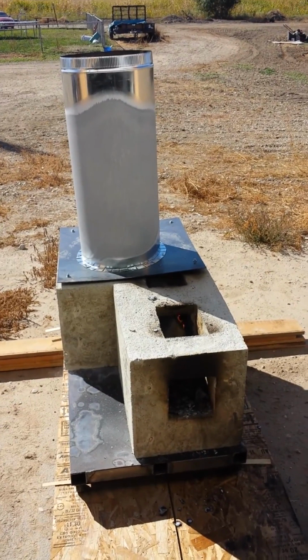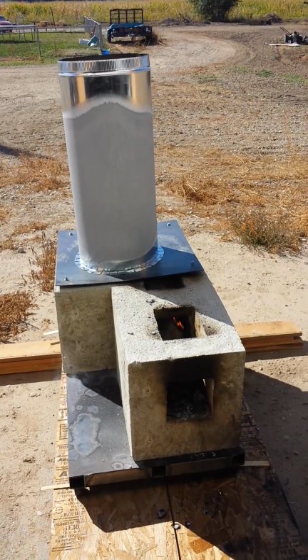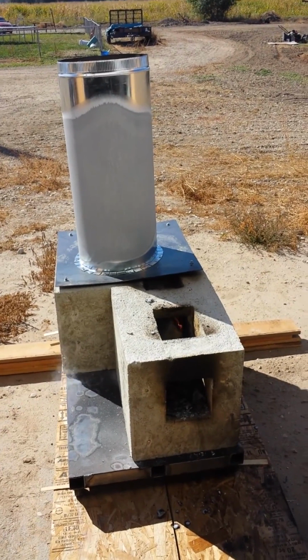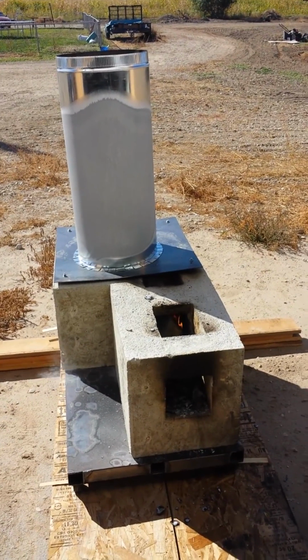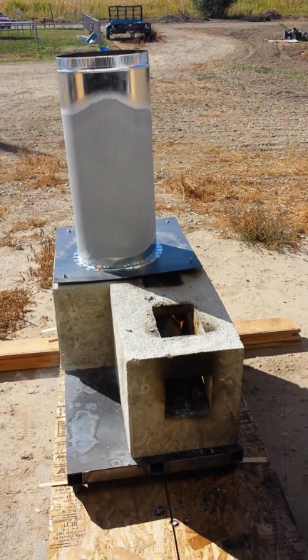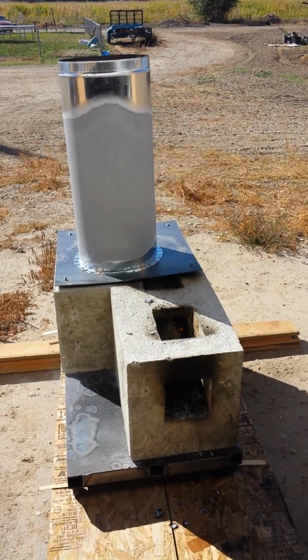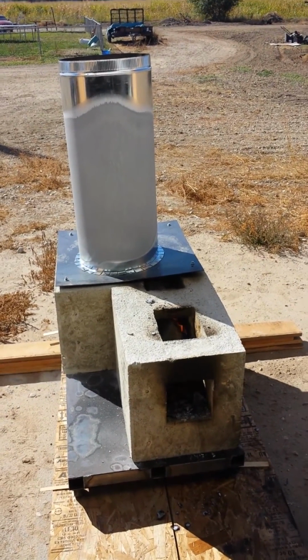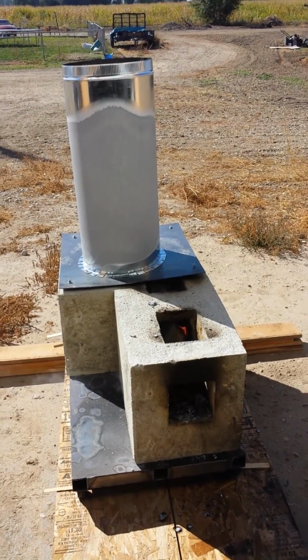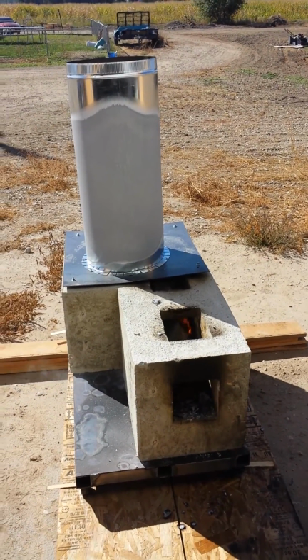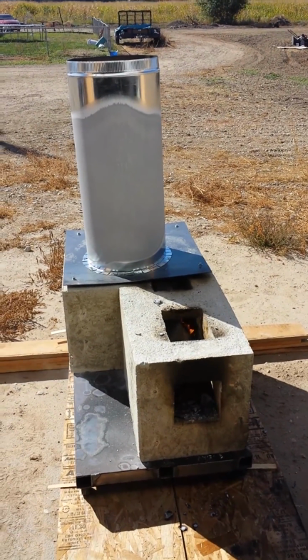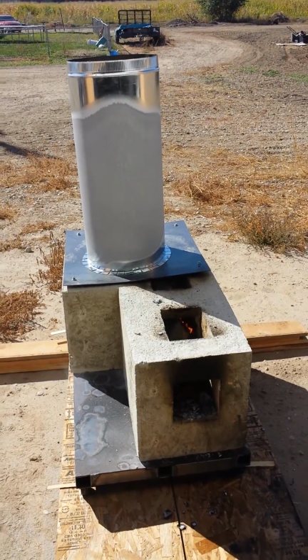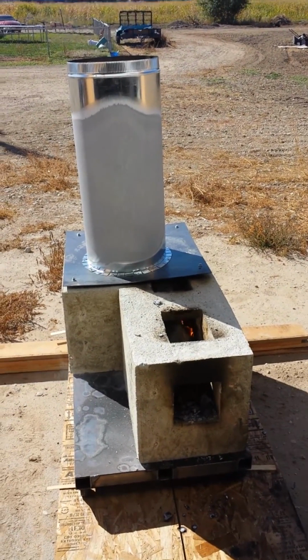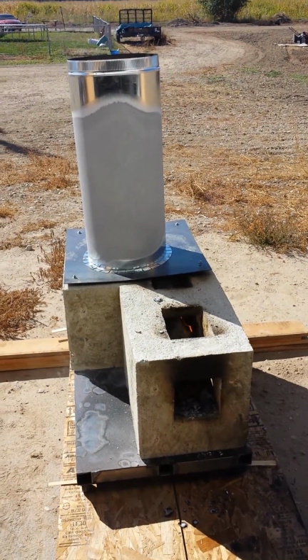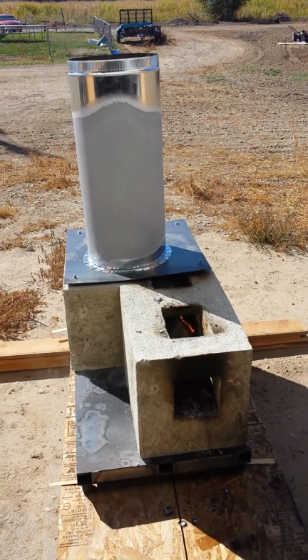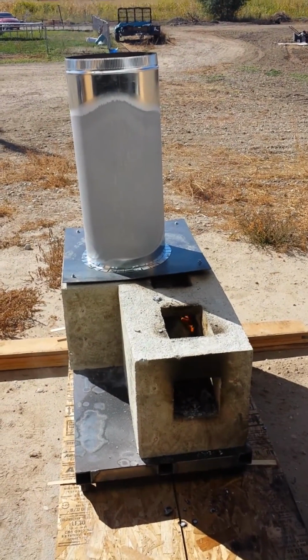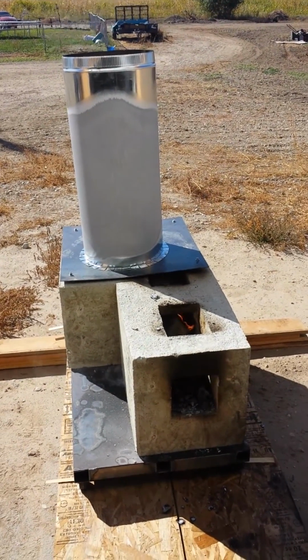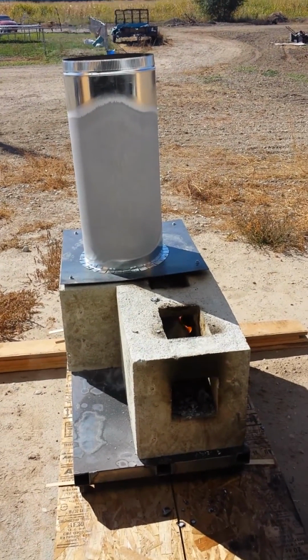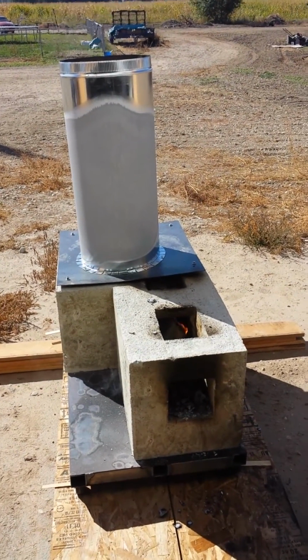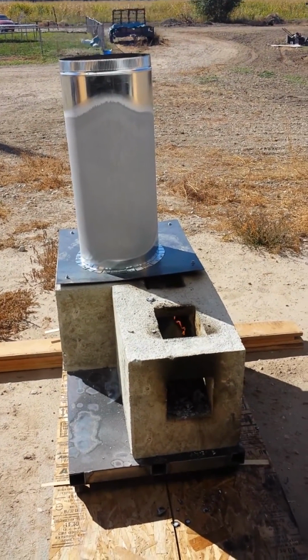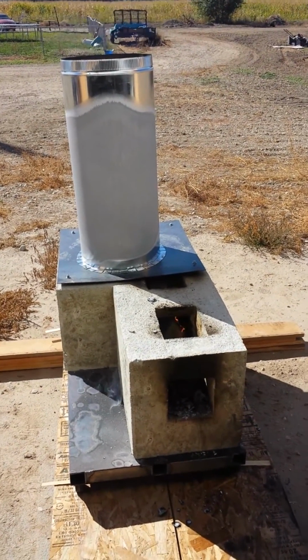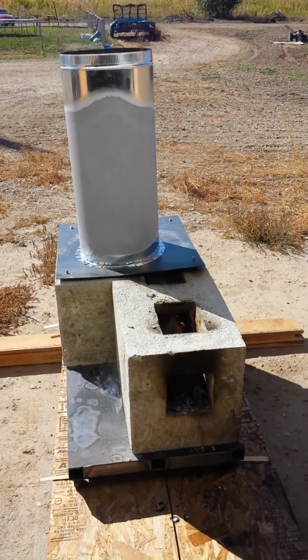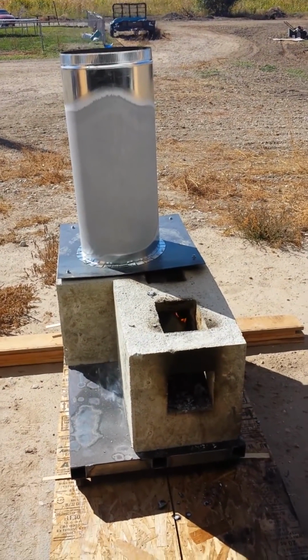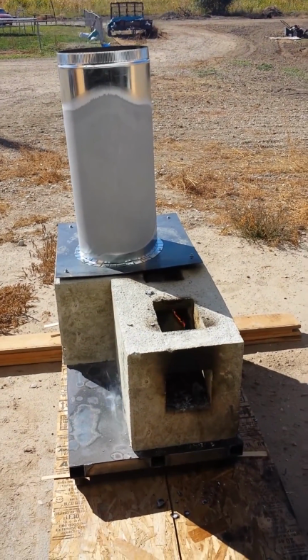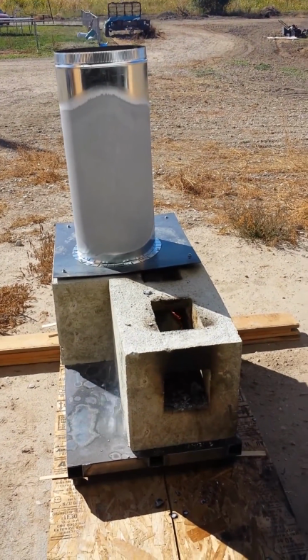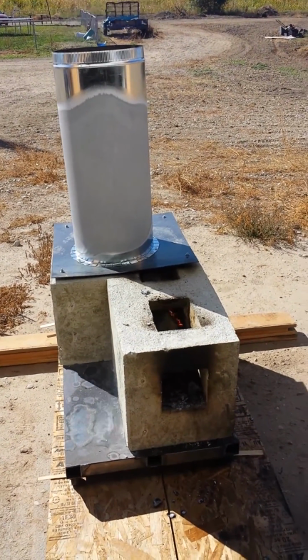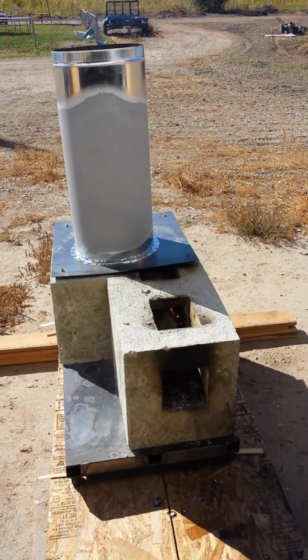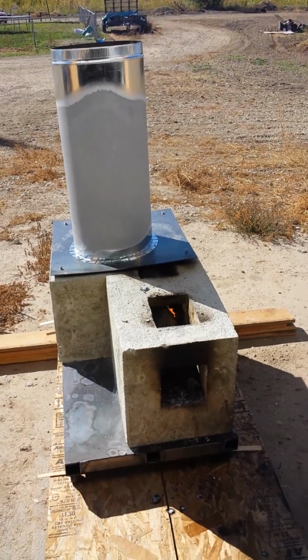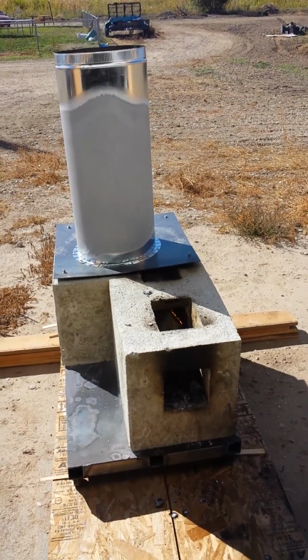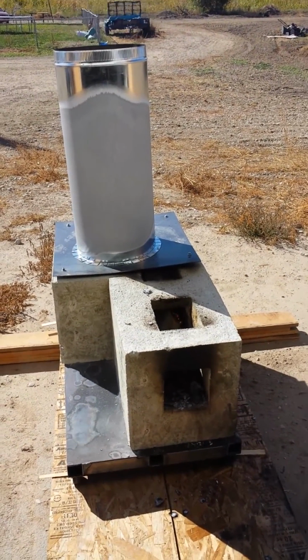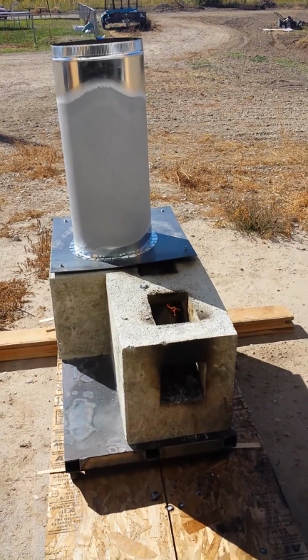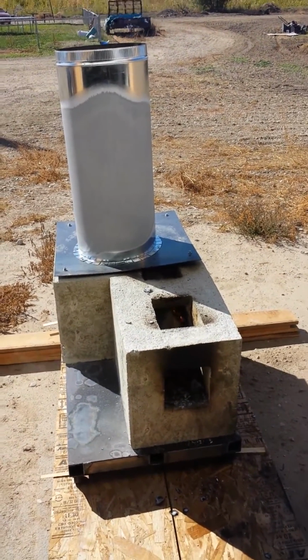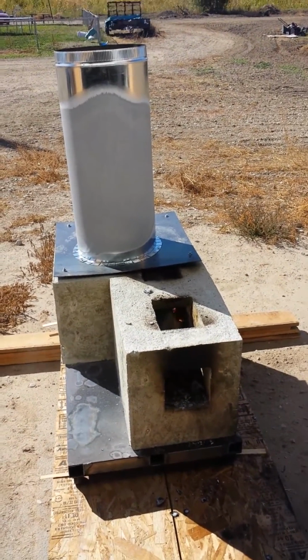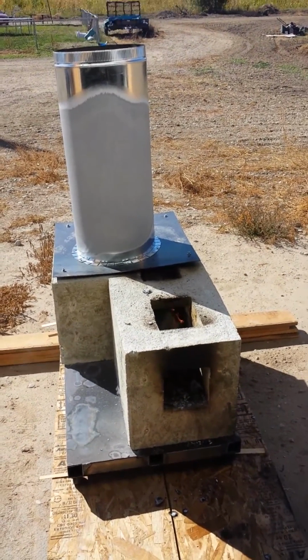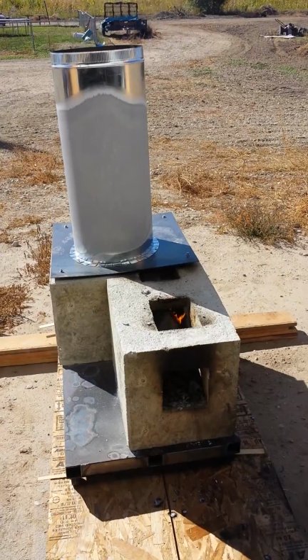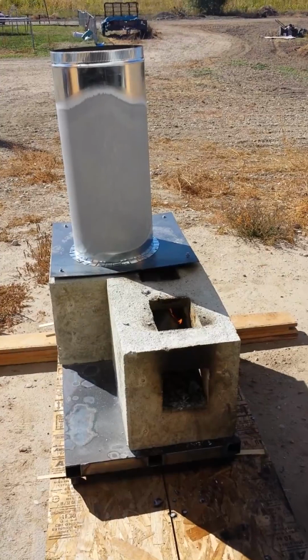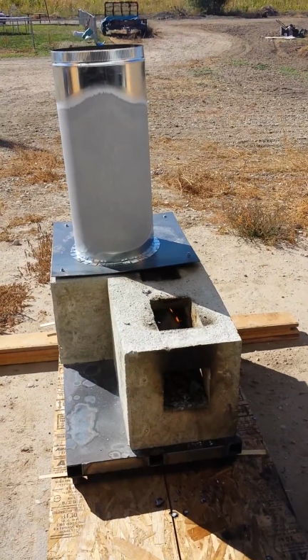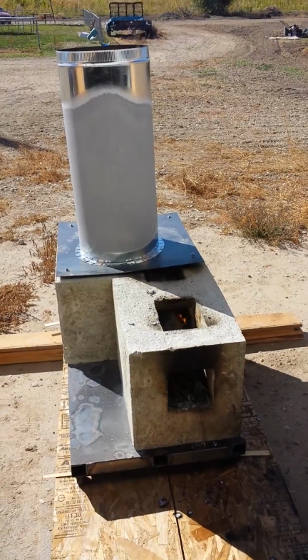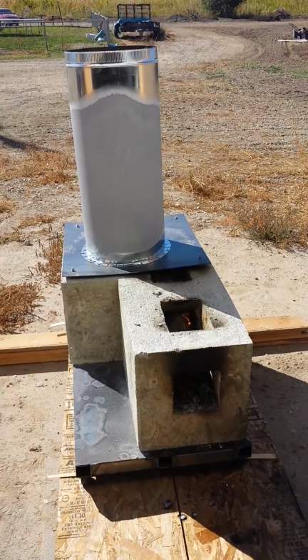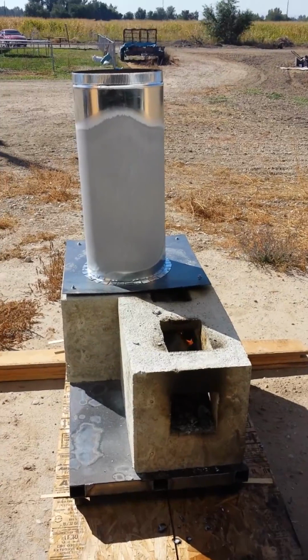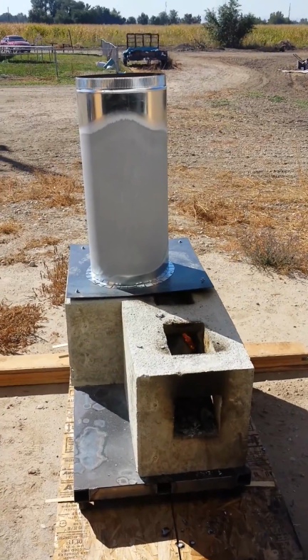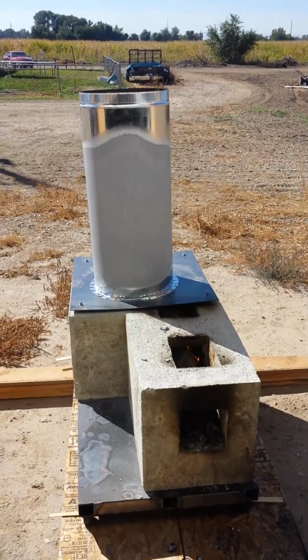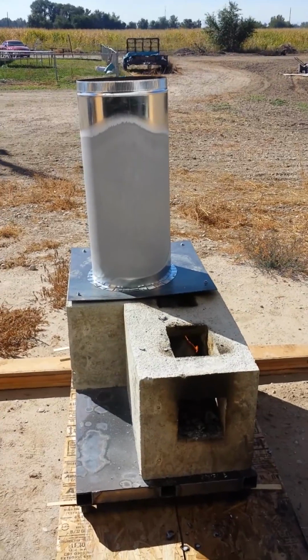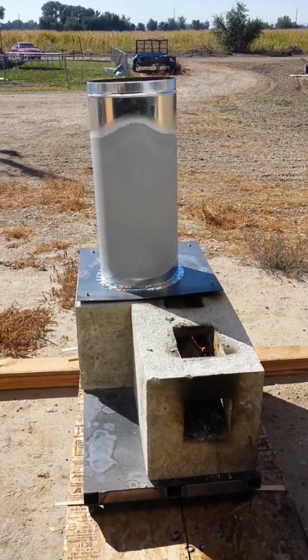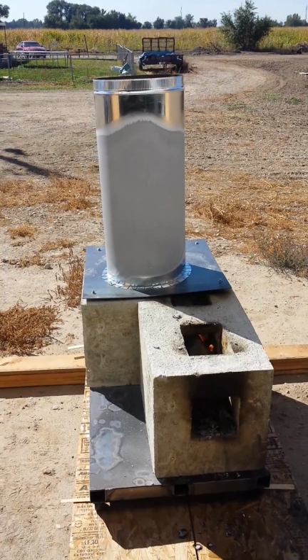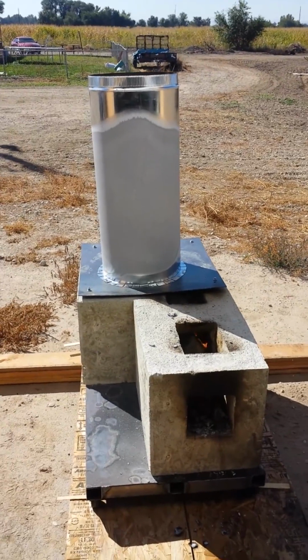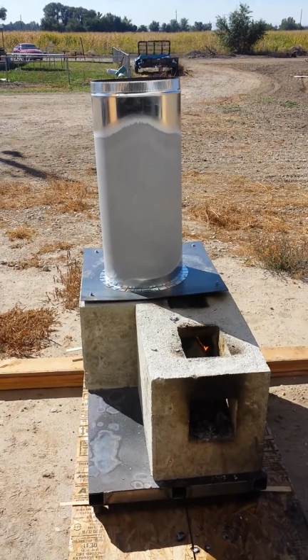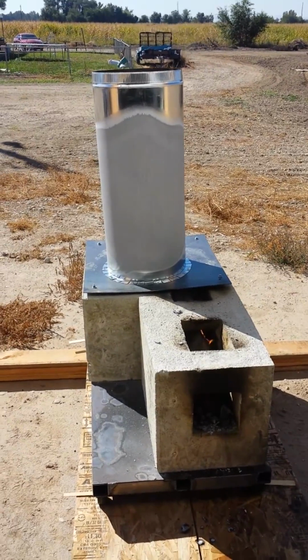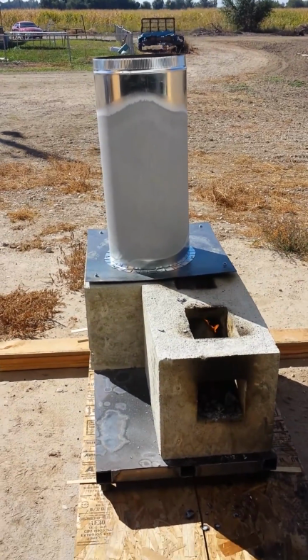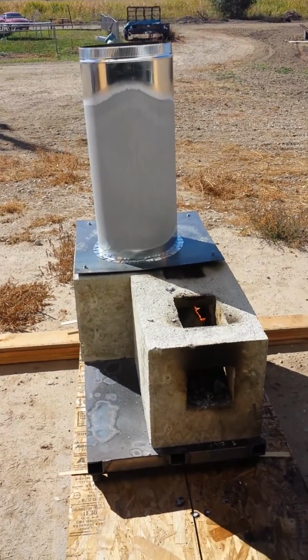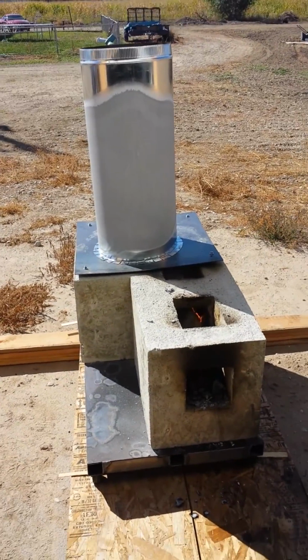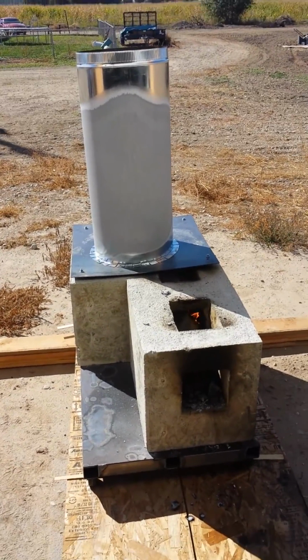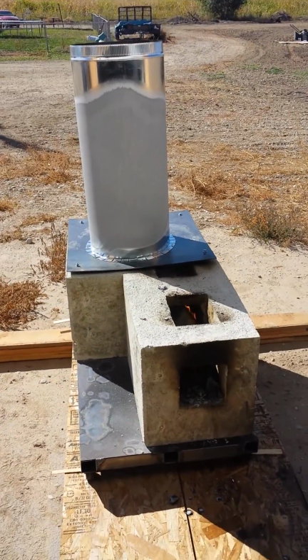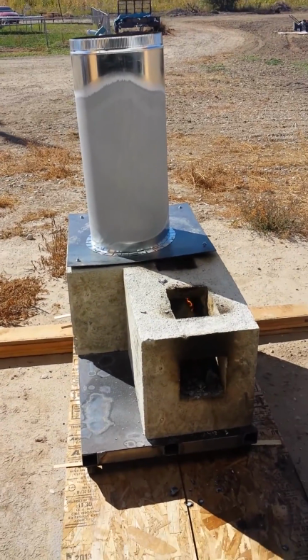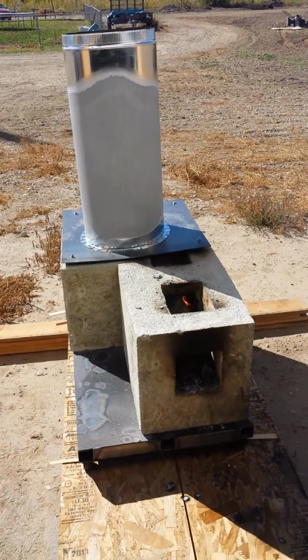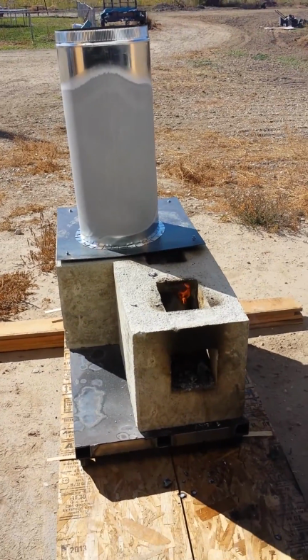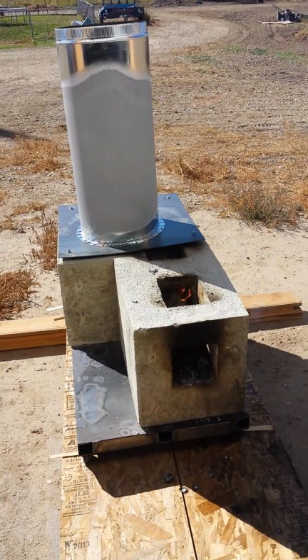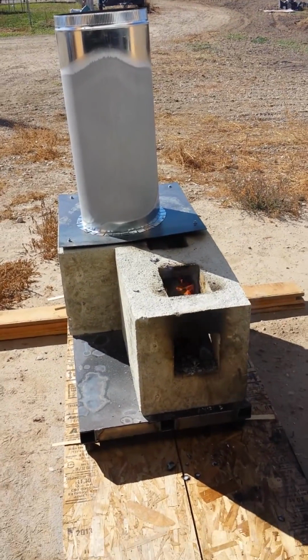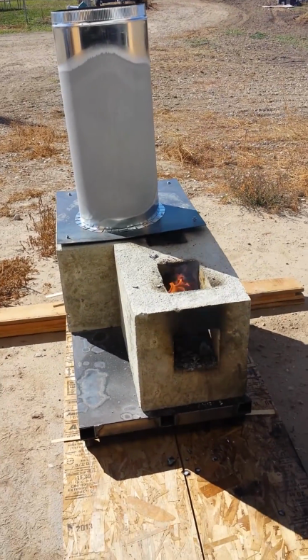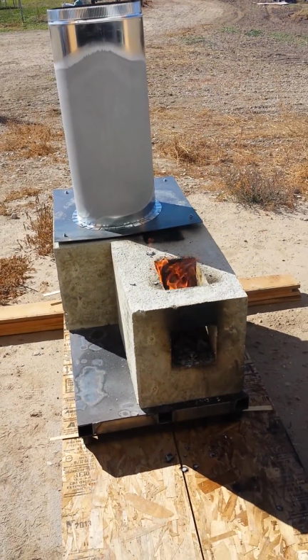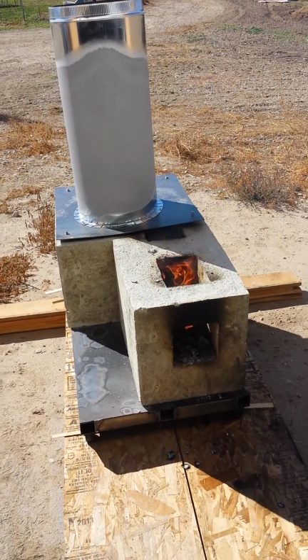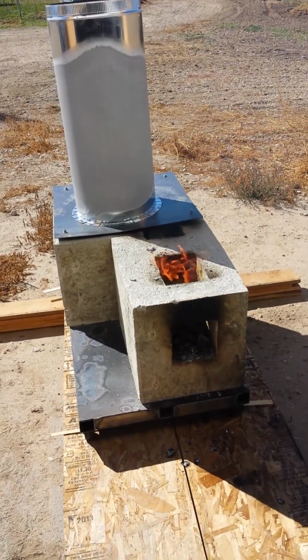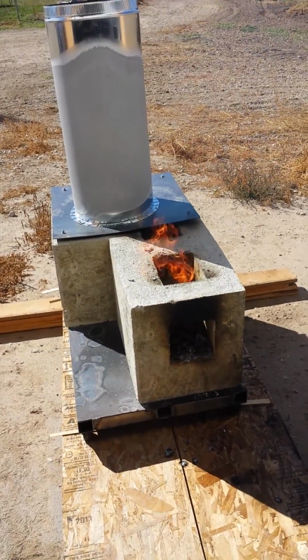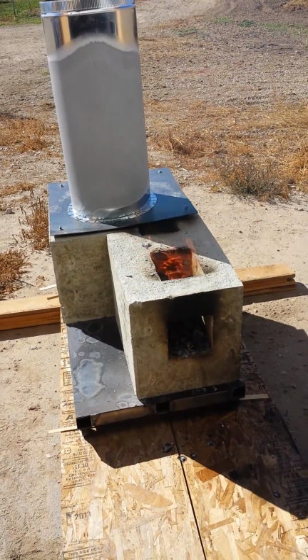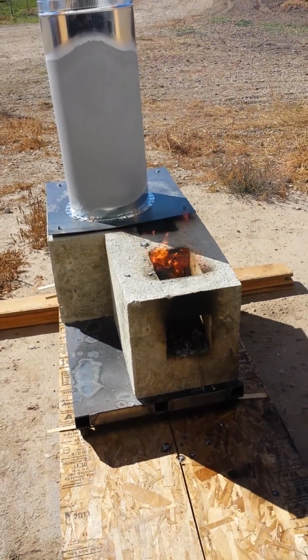Hello Facebook, YouTube, and Twitter! StressedOut72 here again, talking about the rocket stove burning the core out.